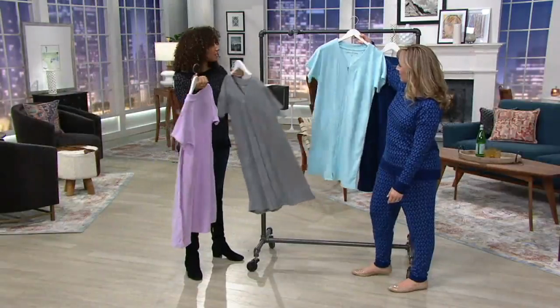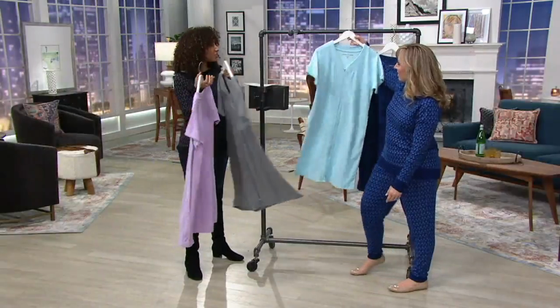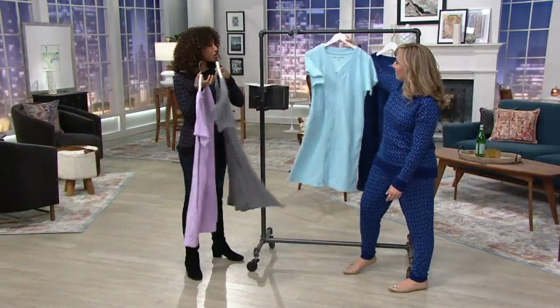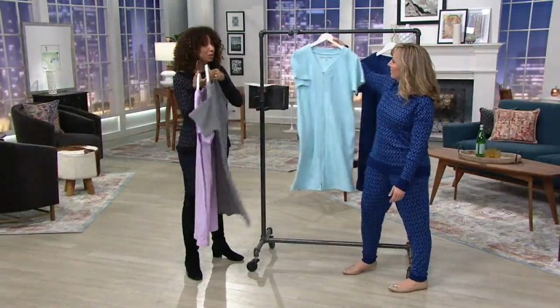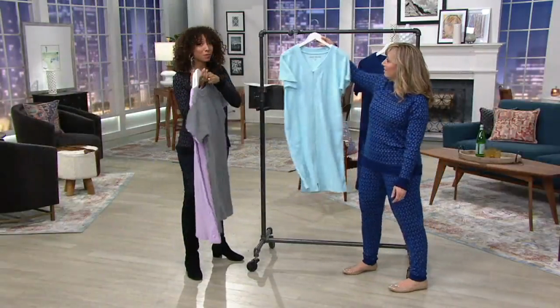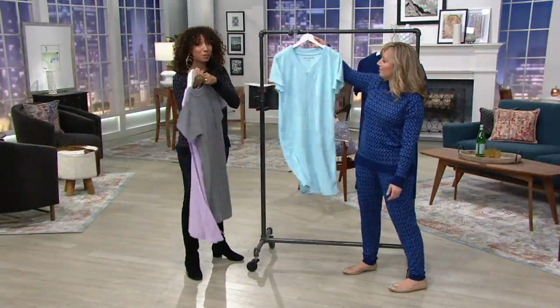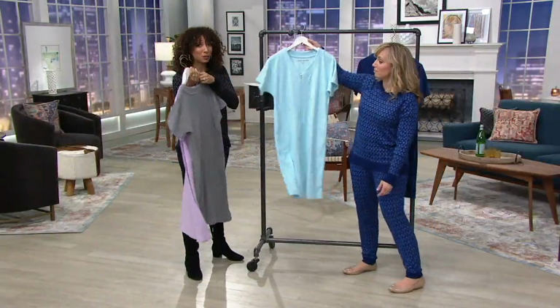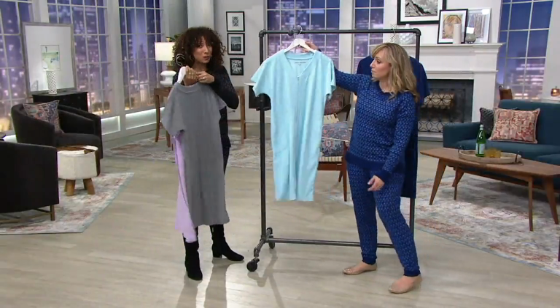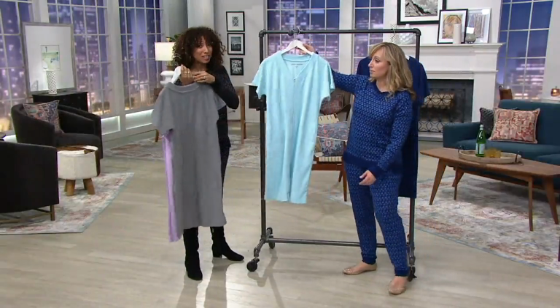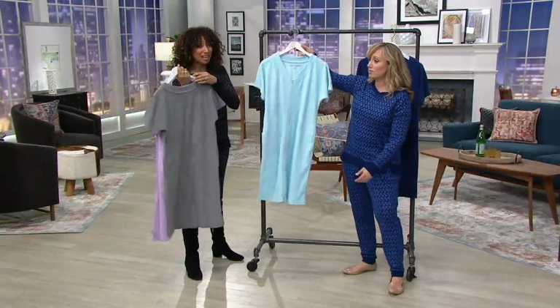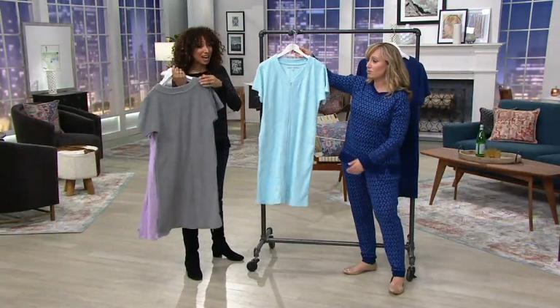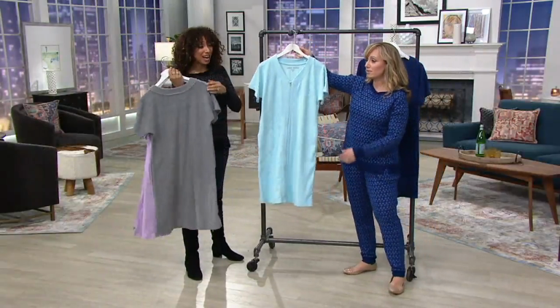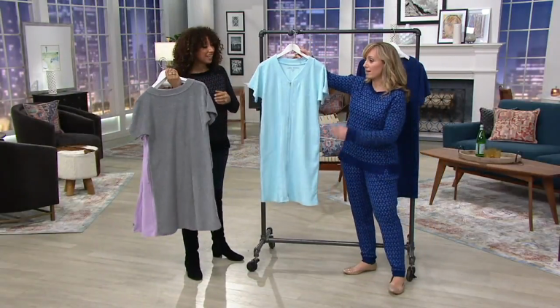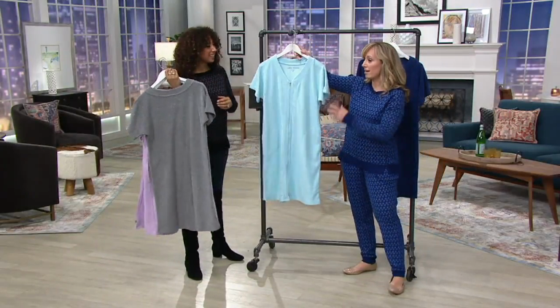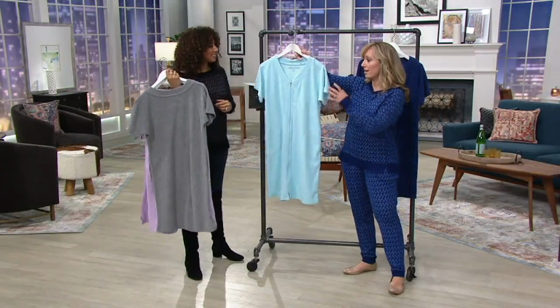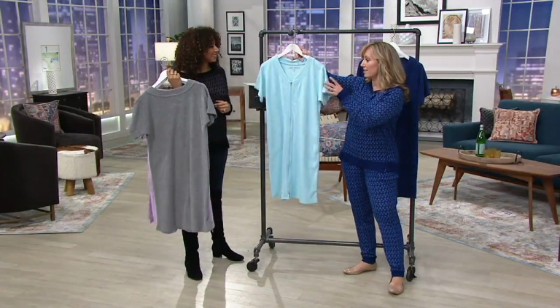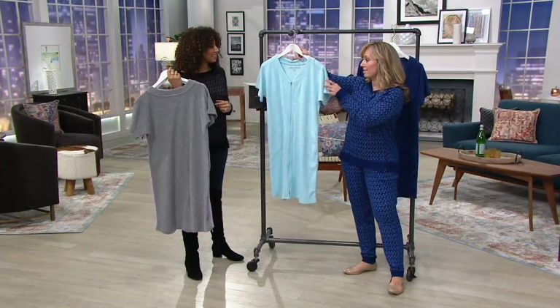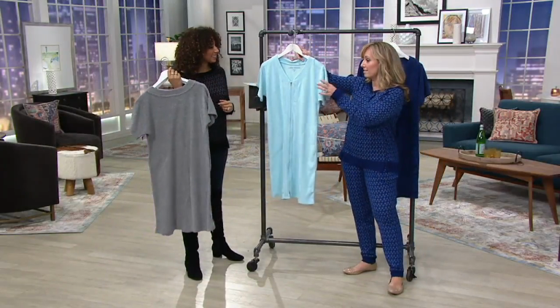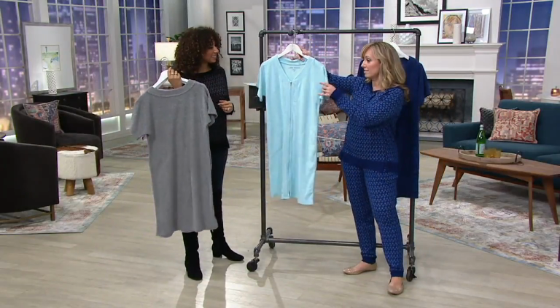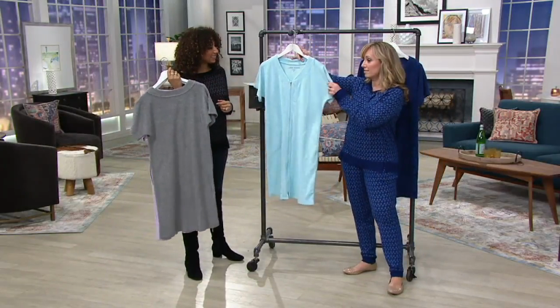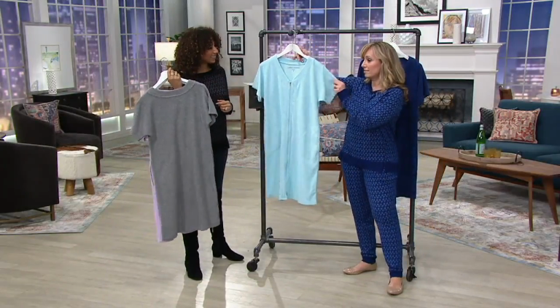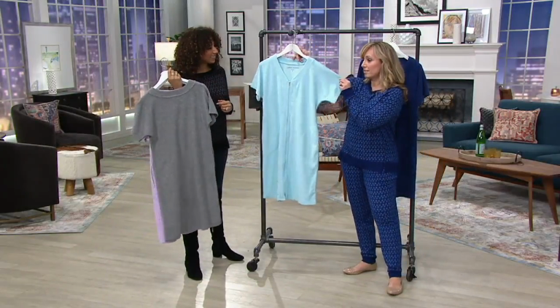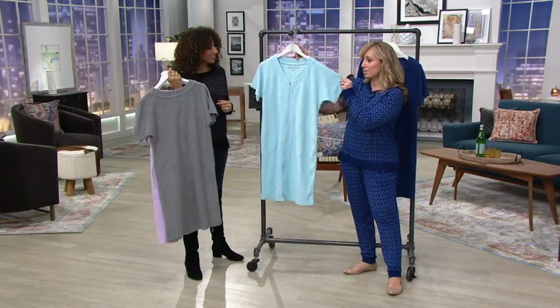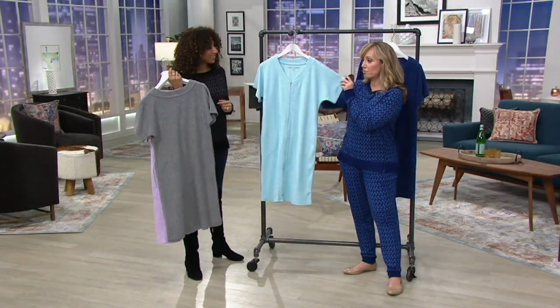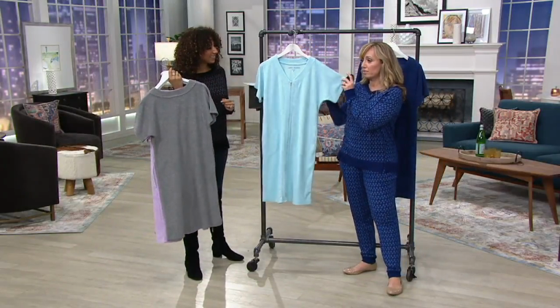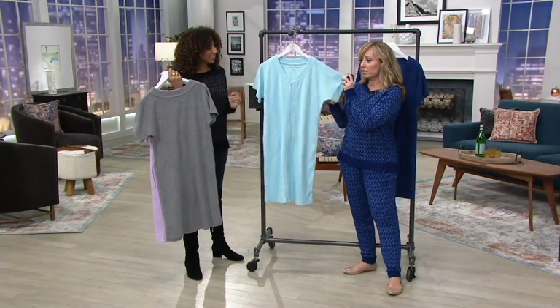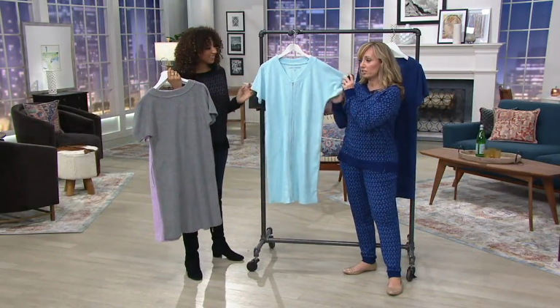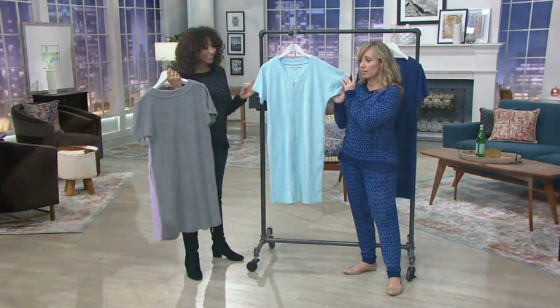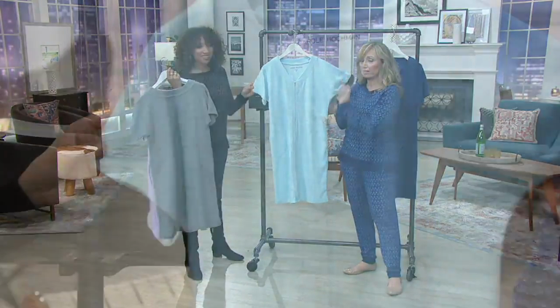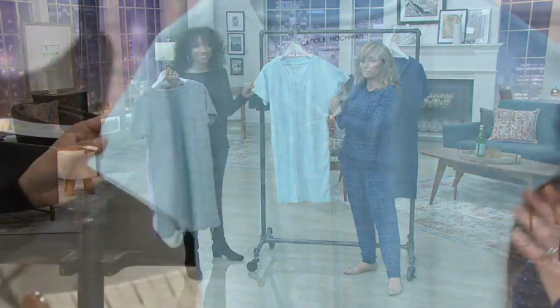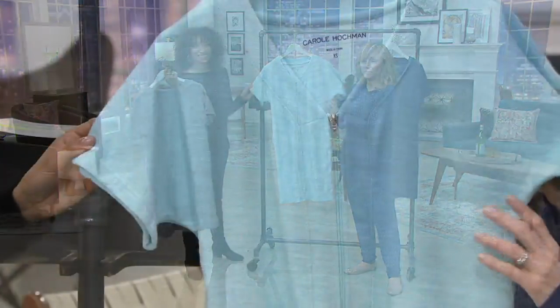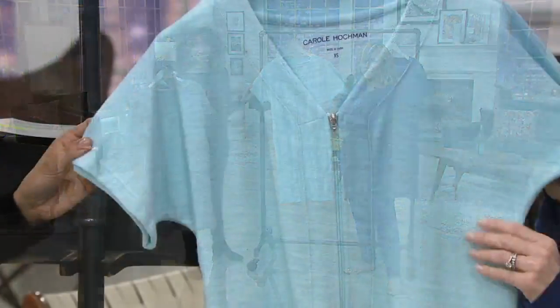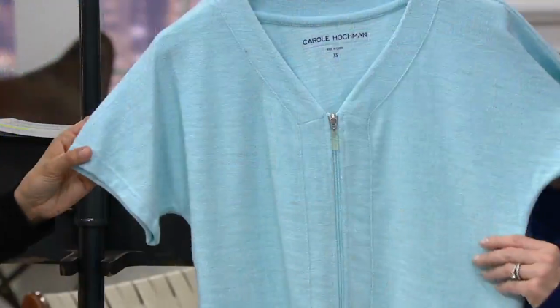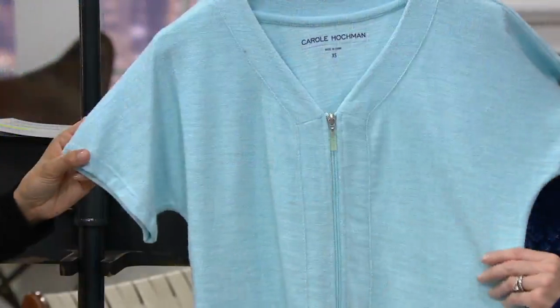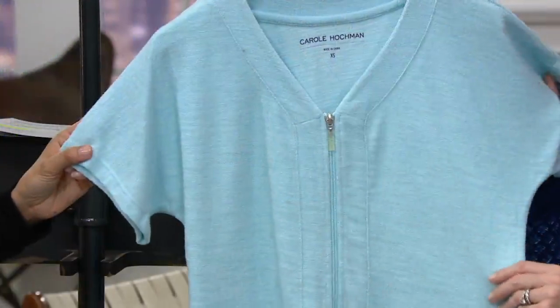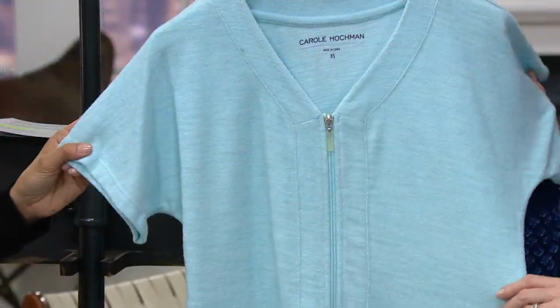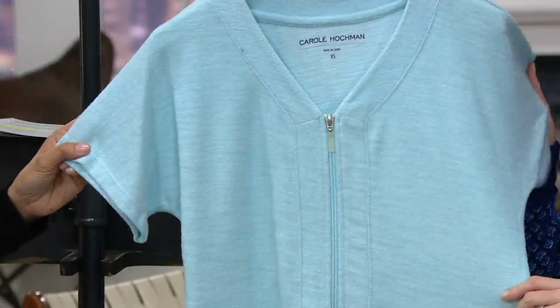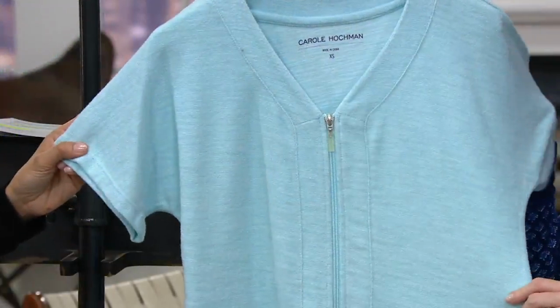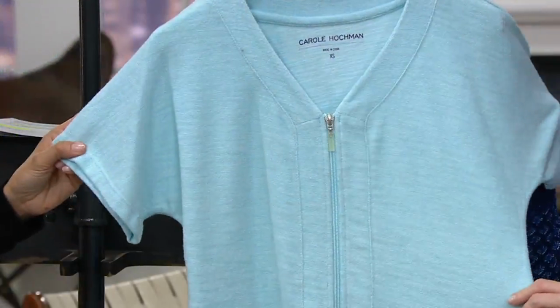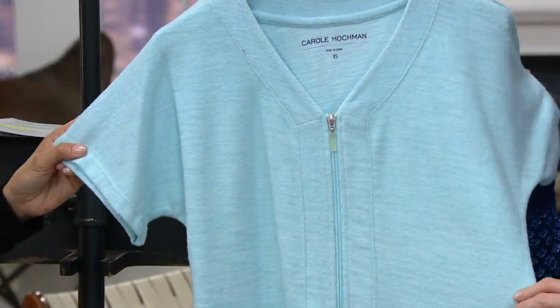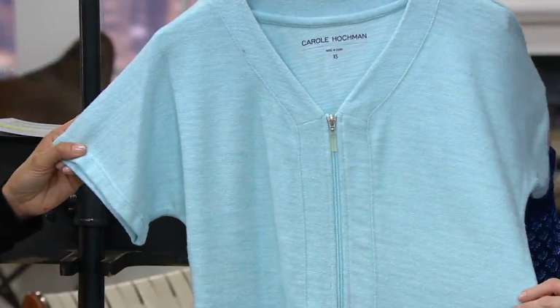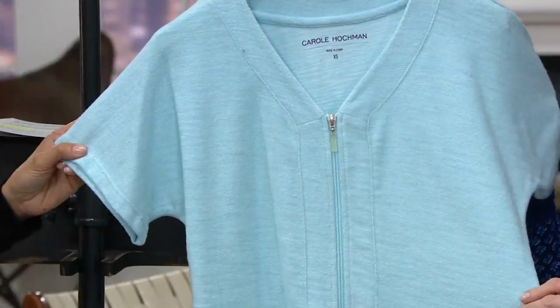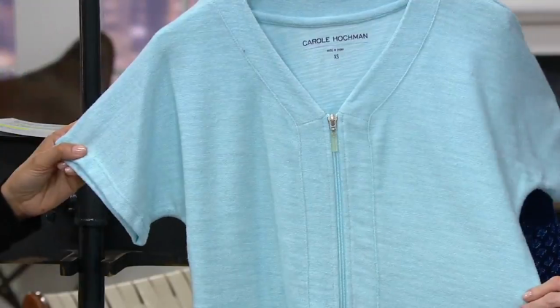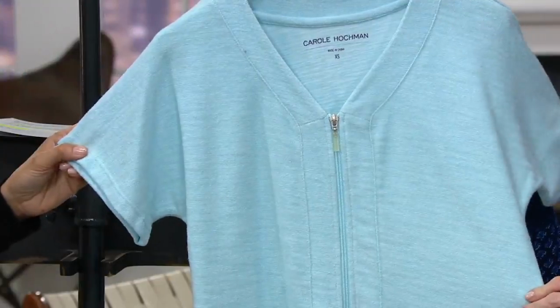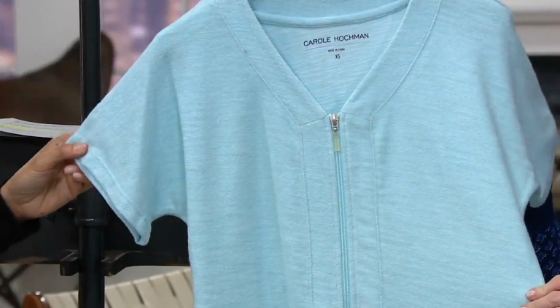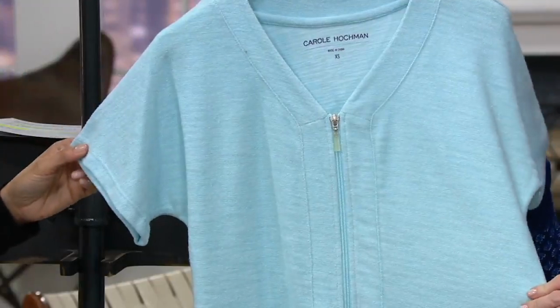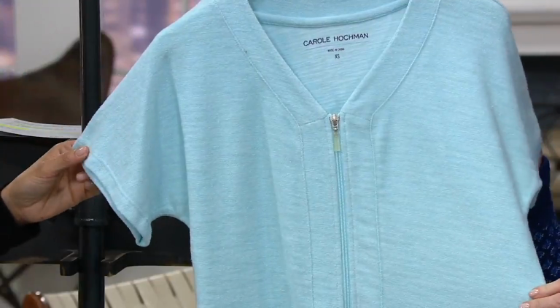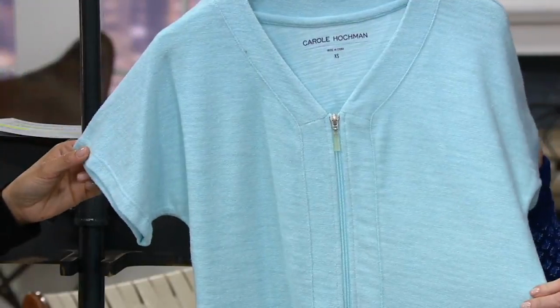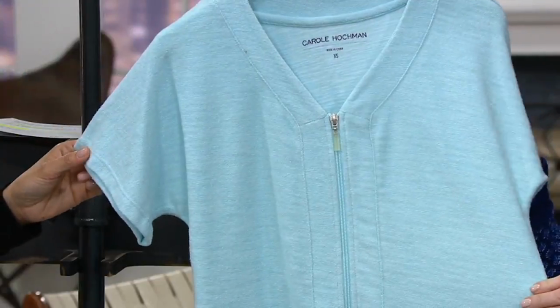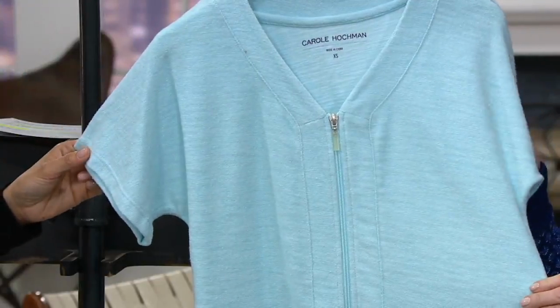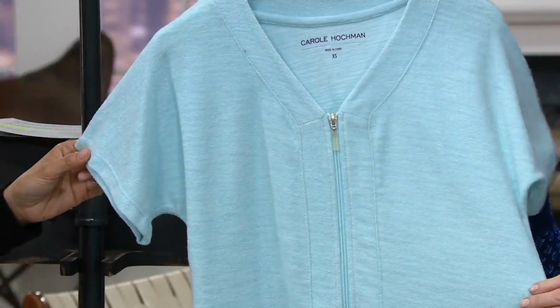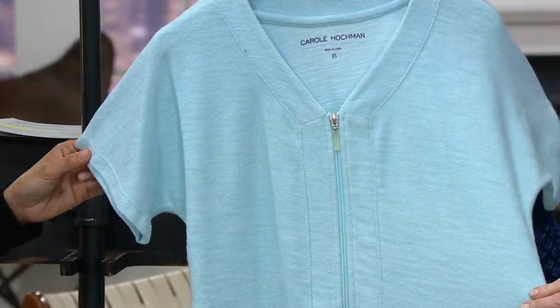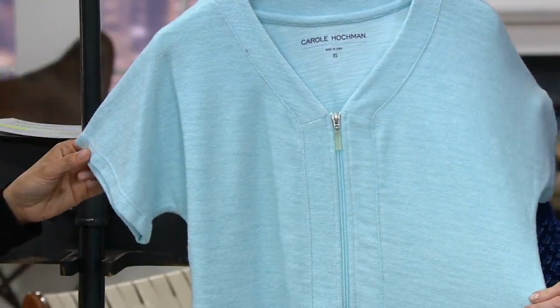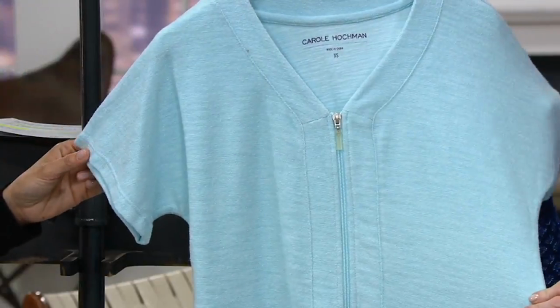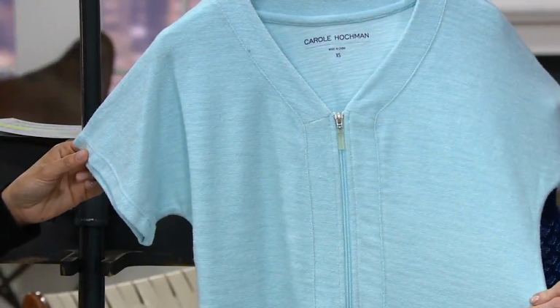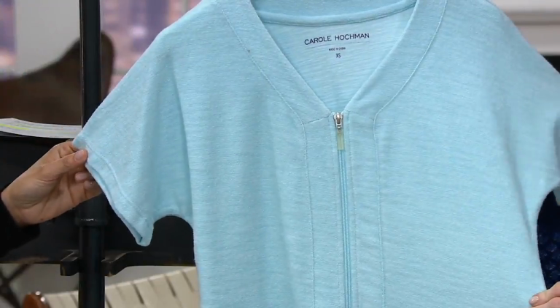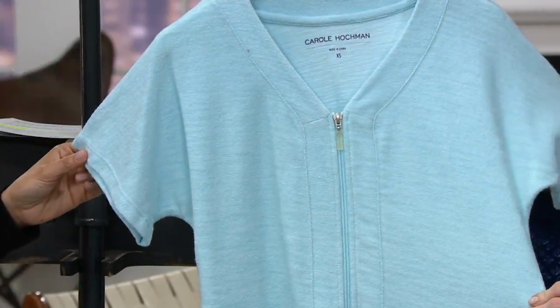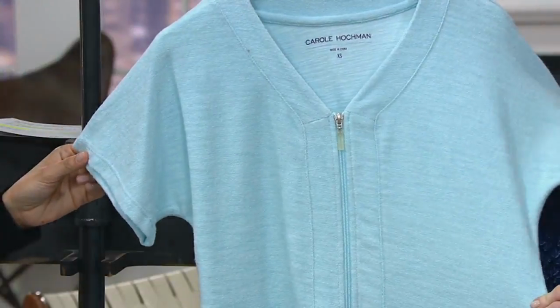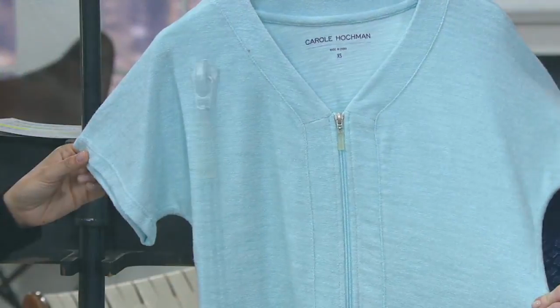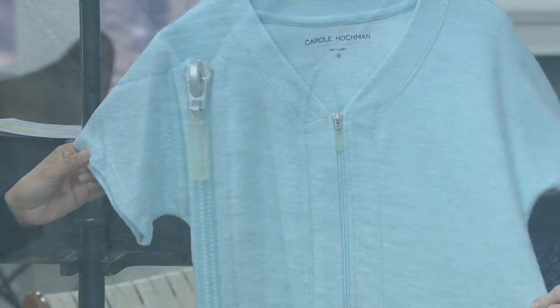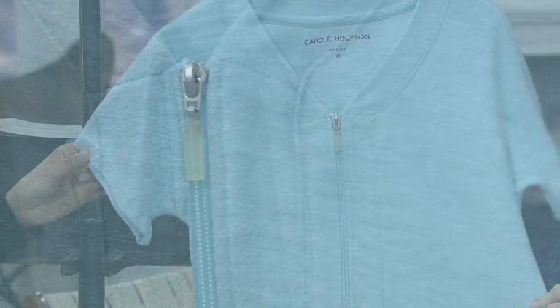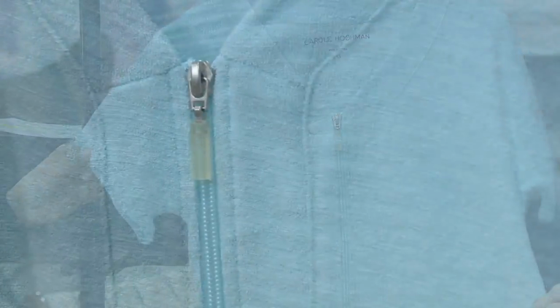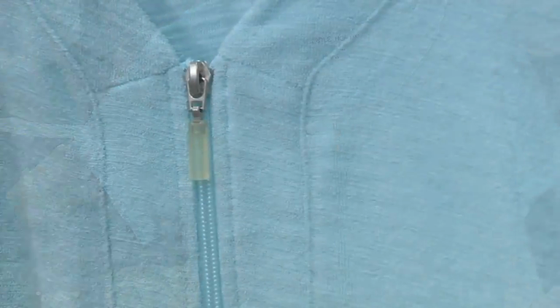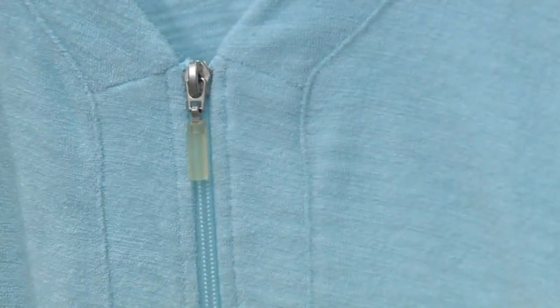This is going to be your blue sky. This is such a pretty shade of blue. If you're into the blues, you're going to absolutely love this.